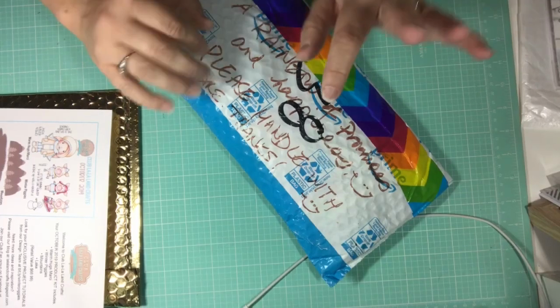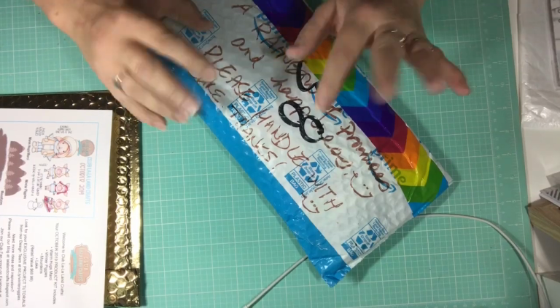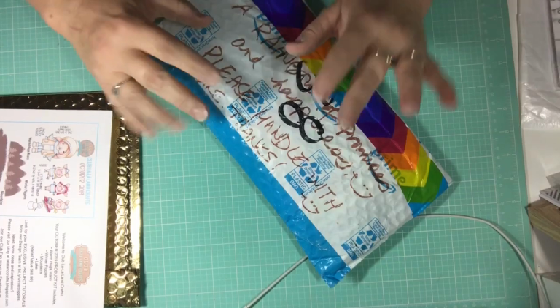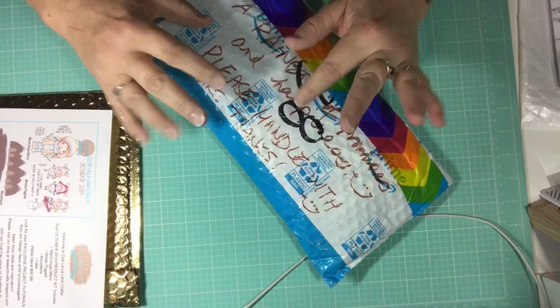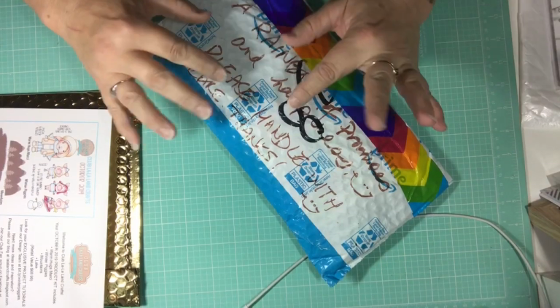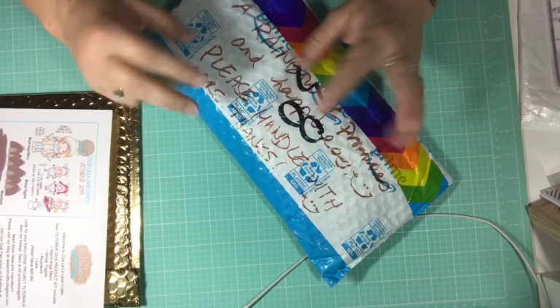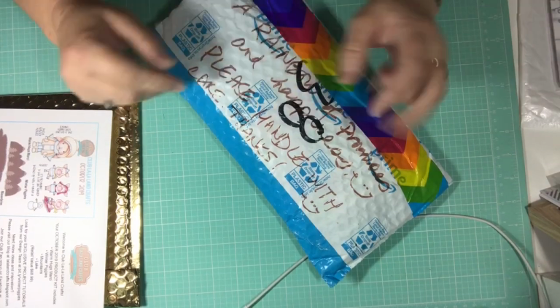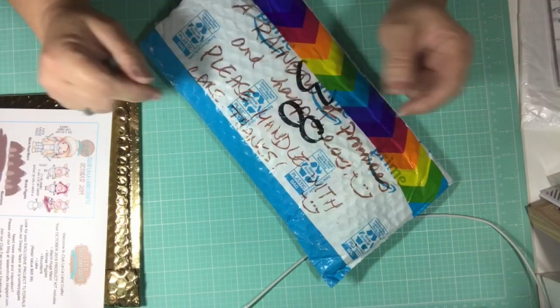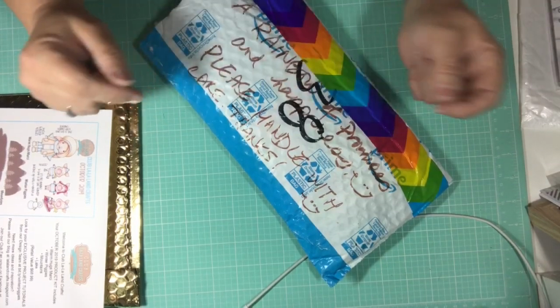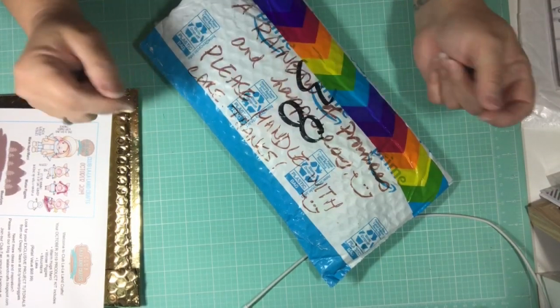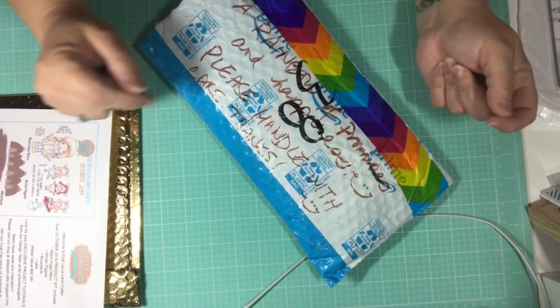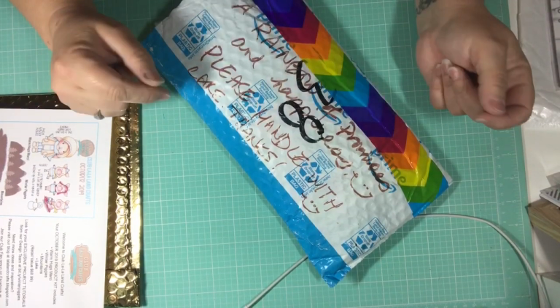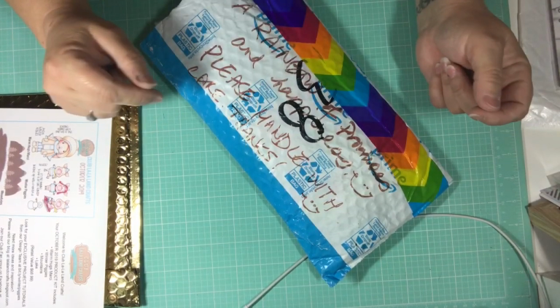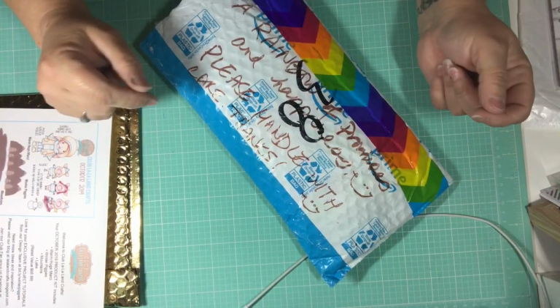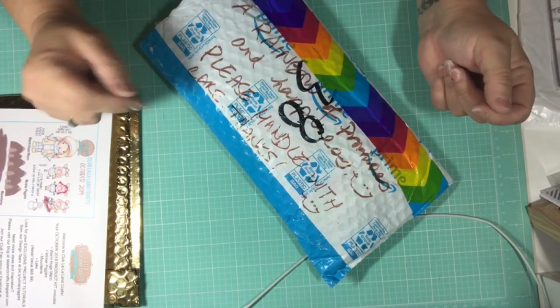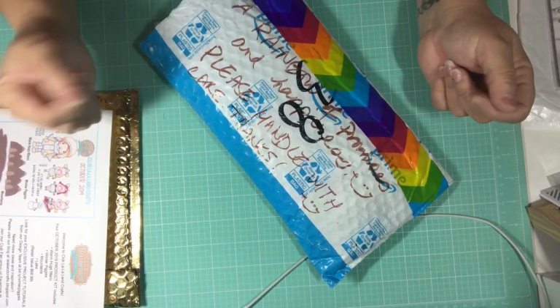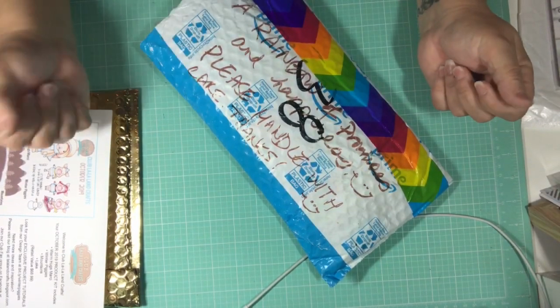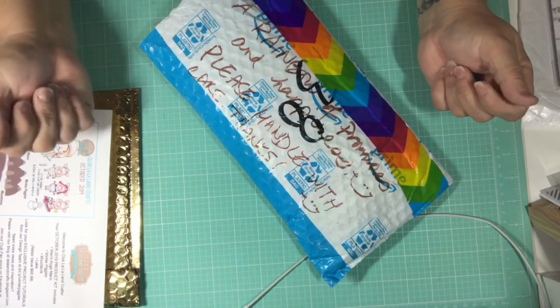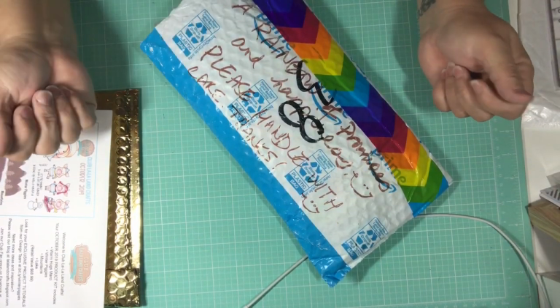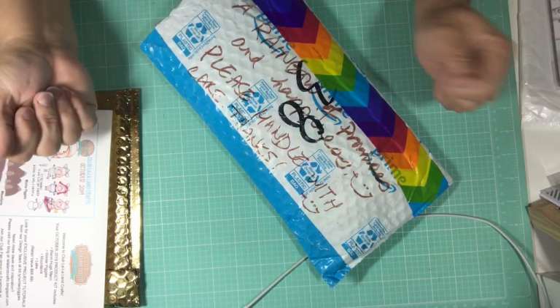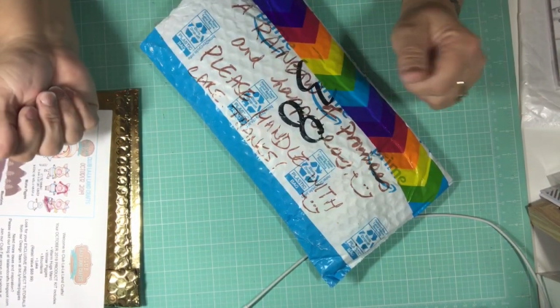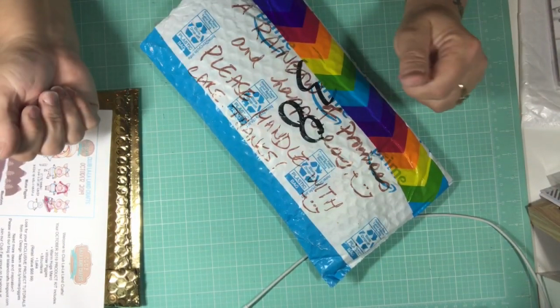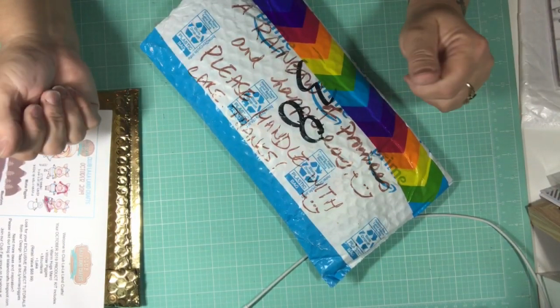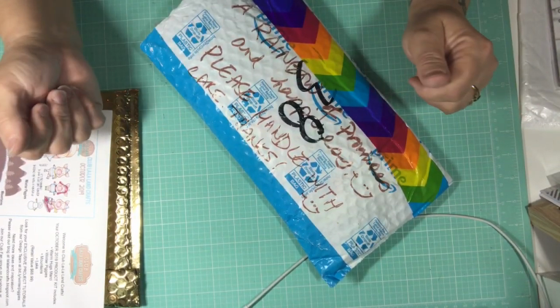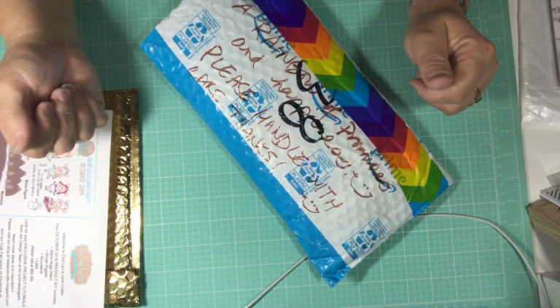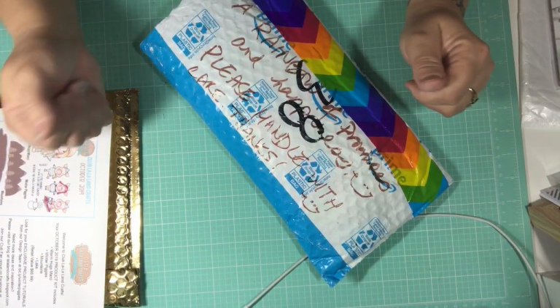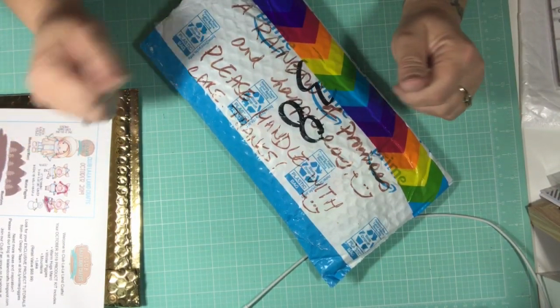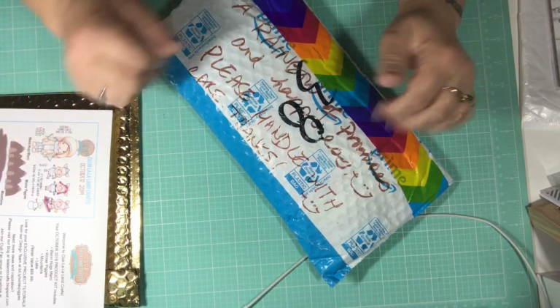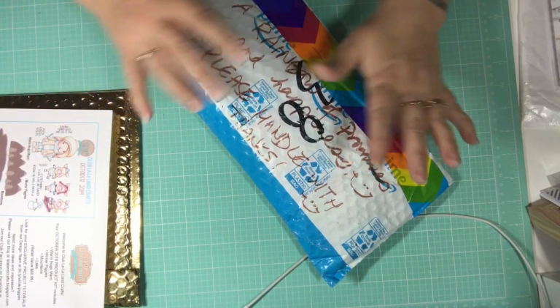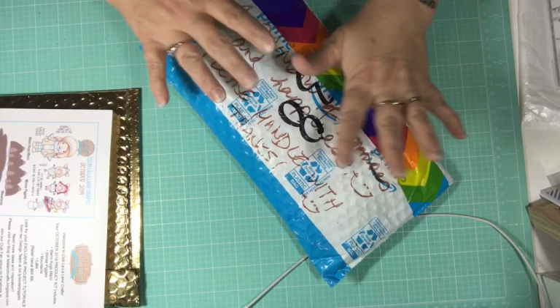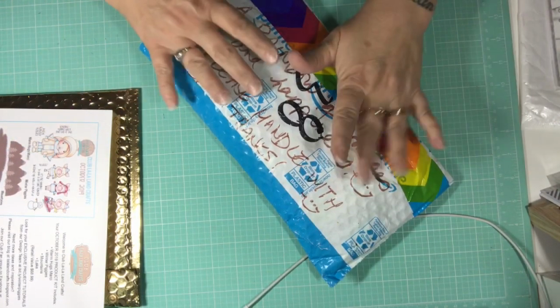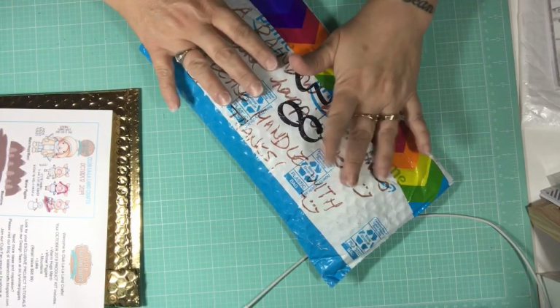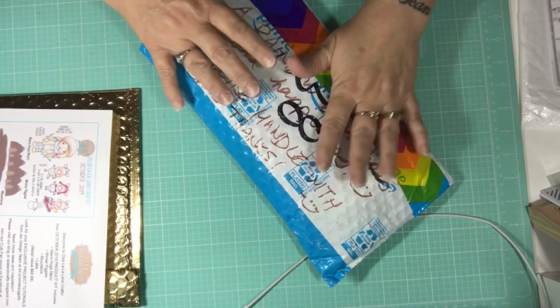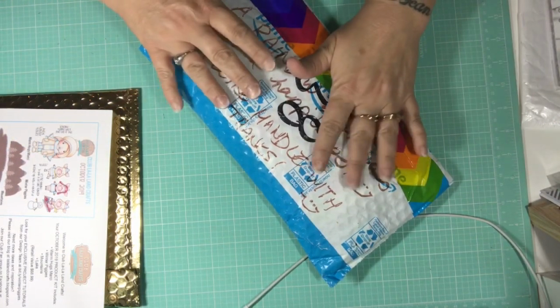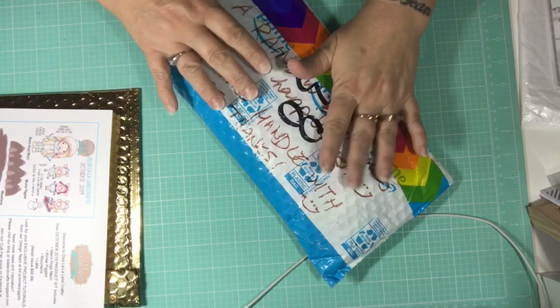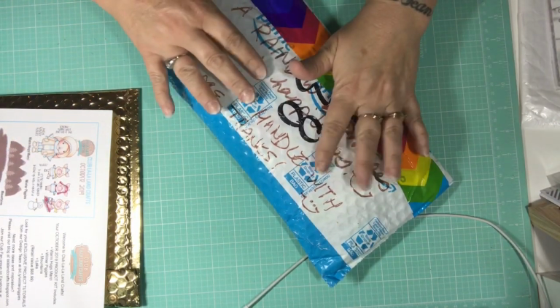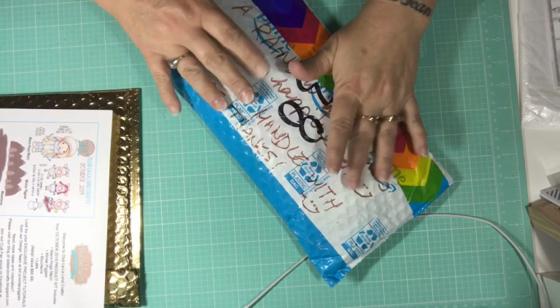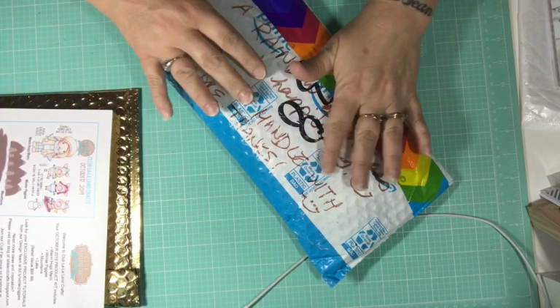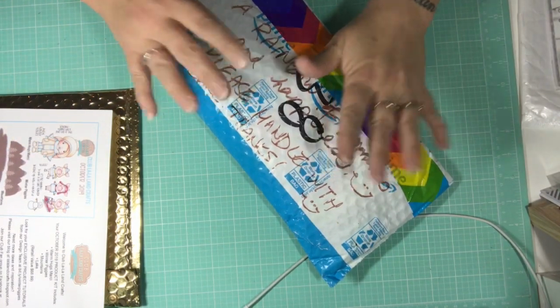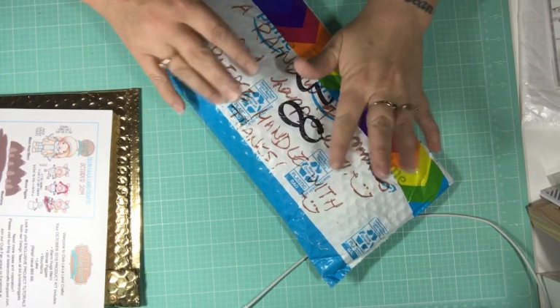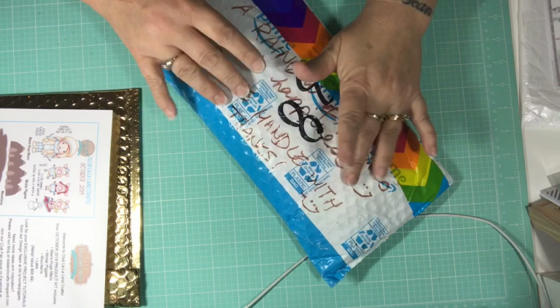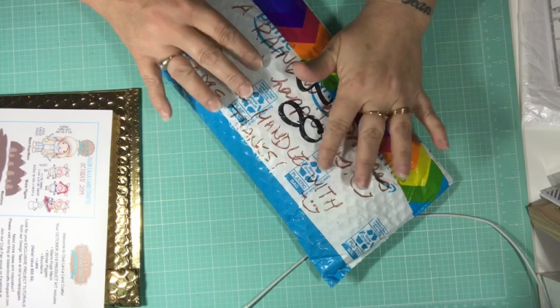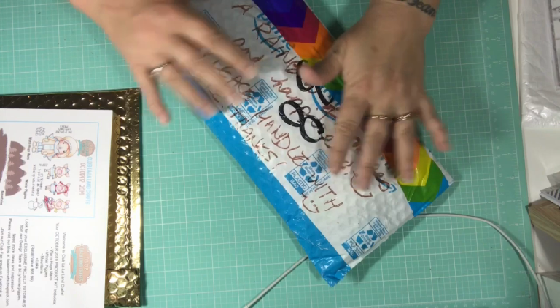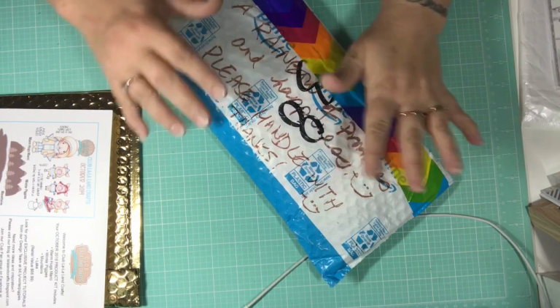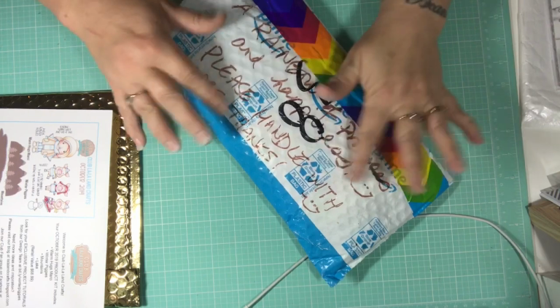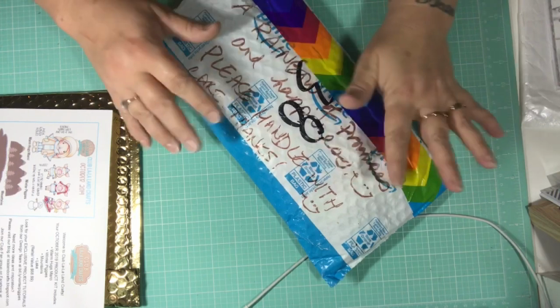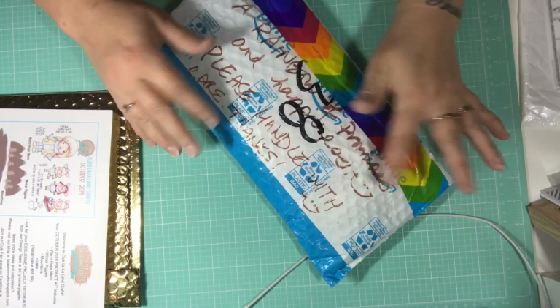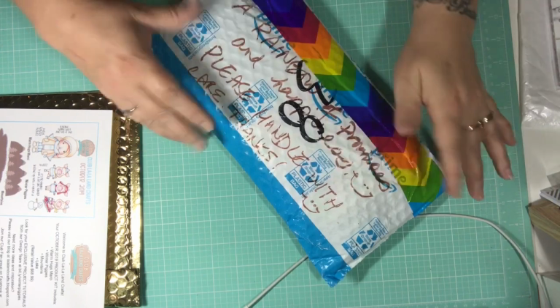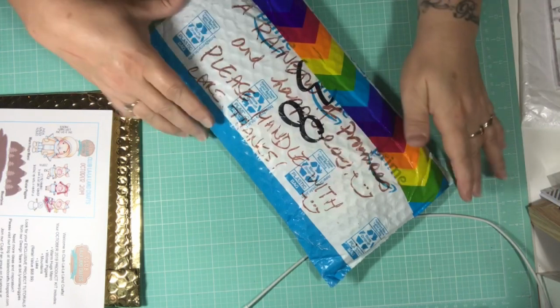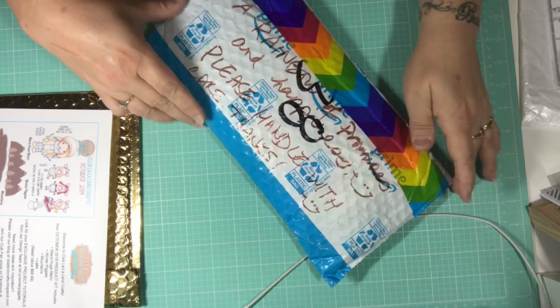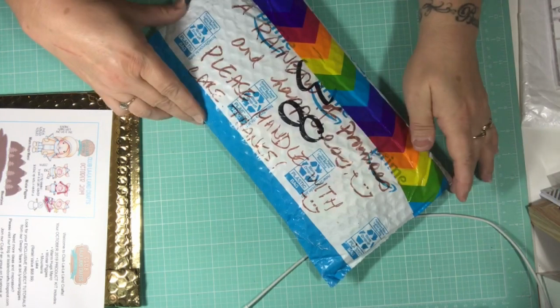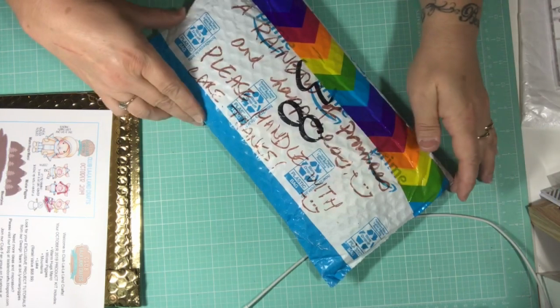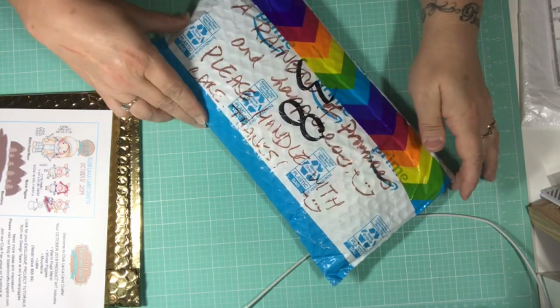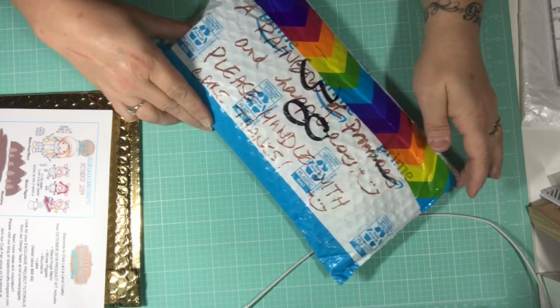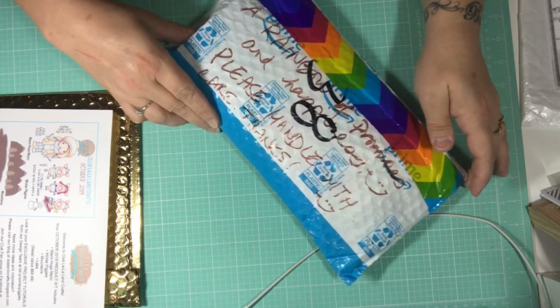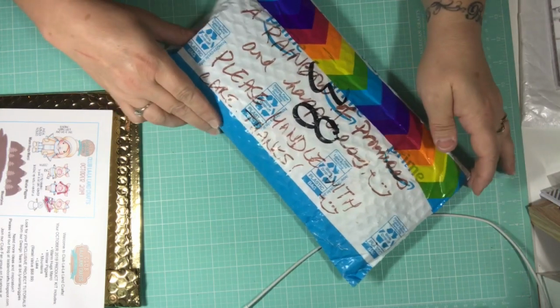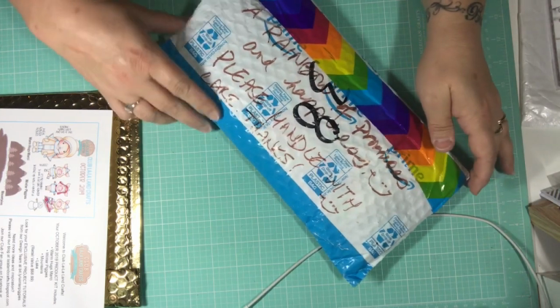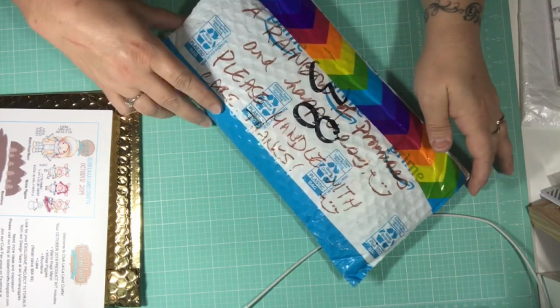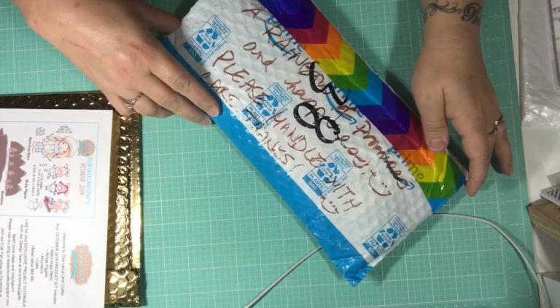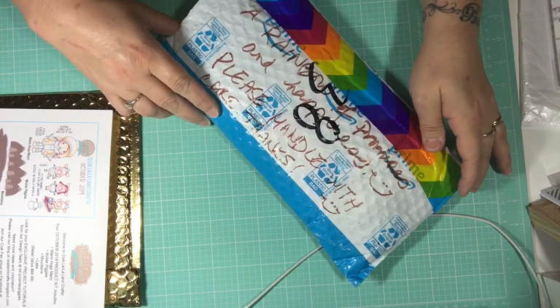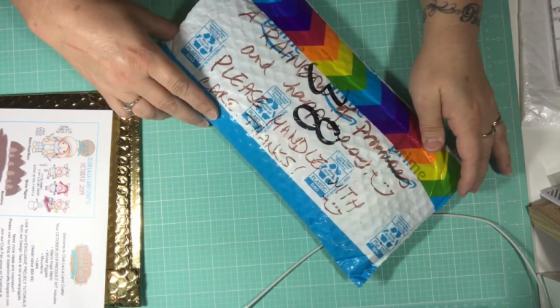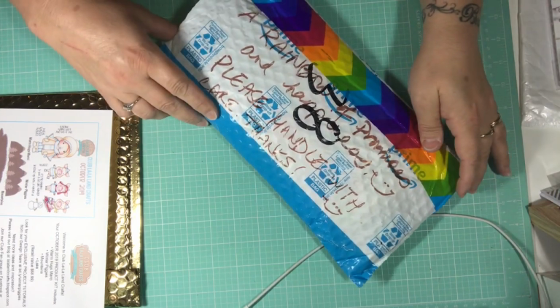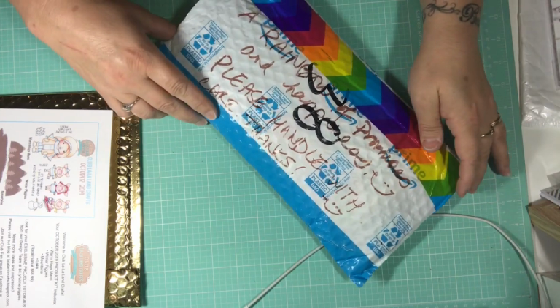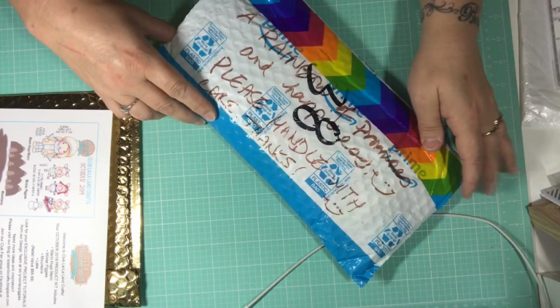Hi everybody, this is Tina. Welcome back to my channel. Today I have a Happy Meal. Yay! This comes from Gracie21 here on YouTube.